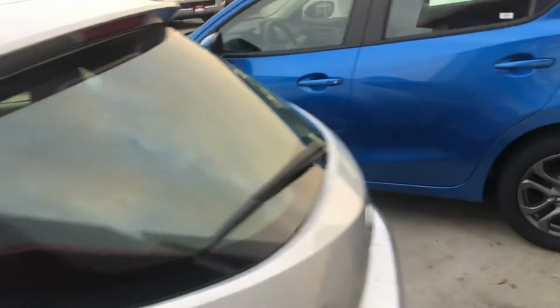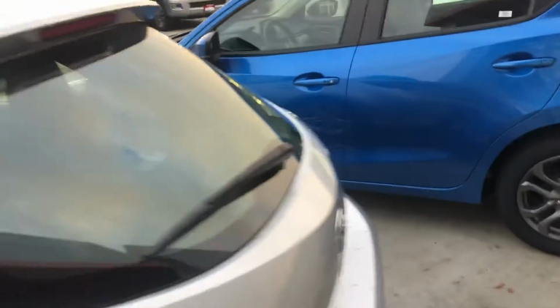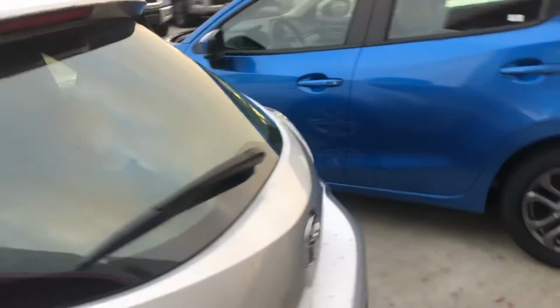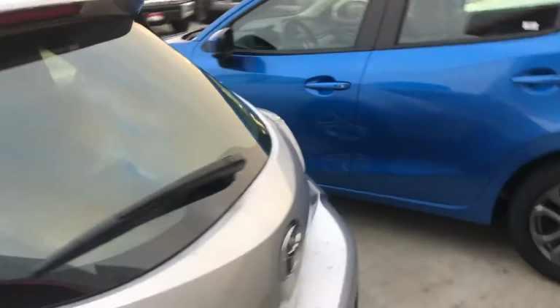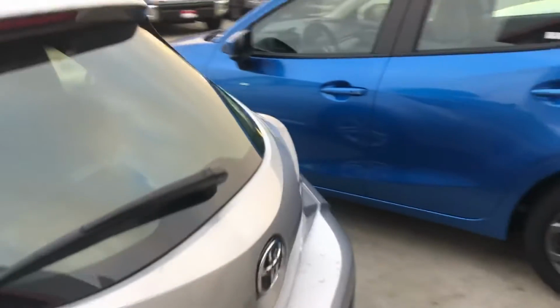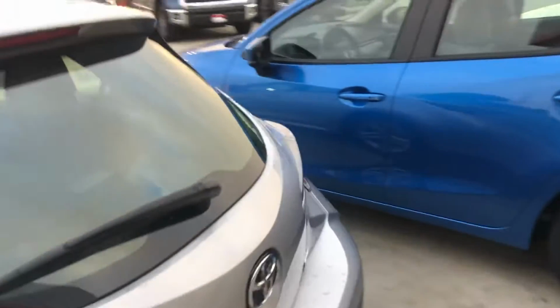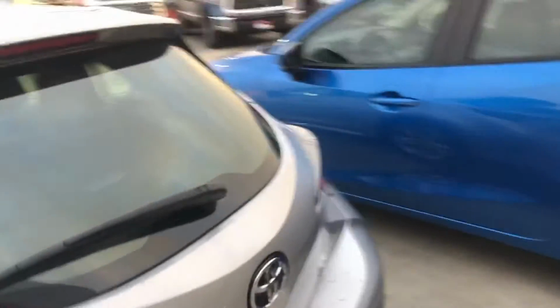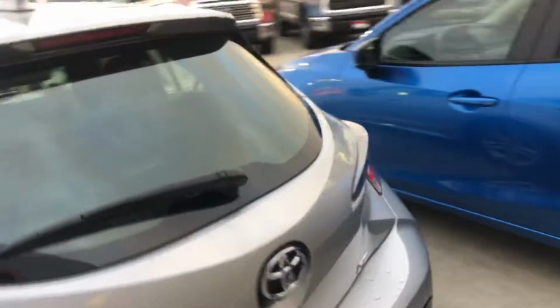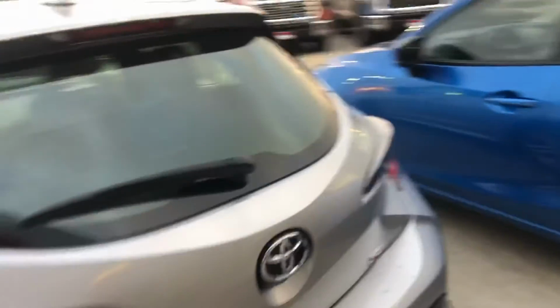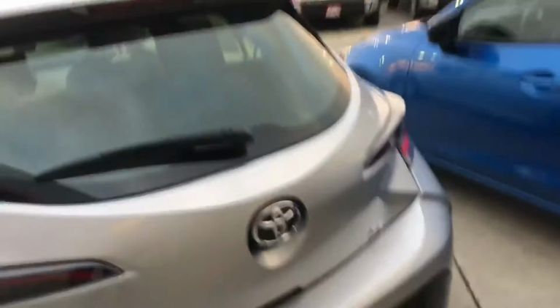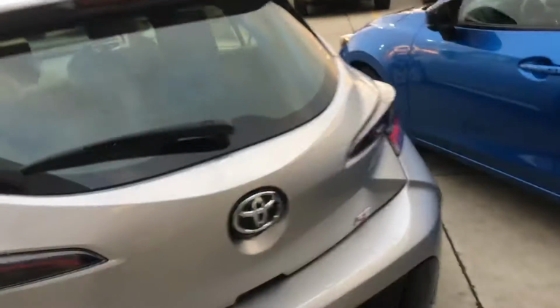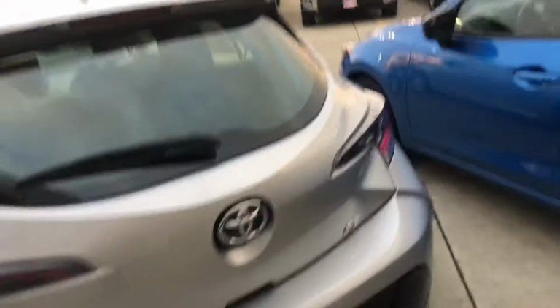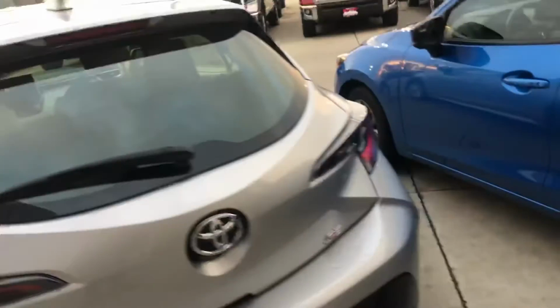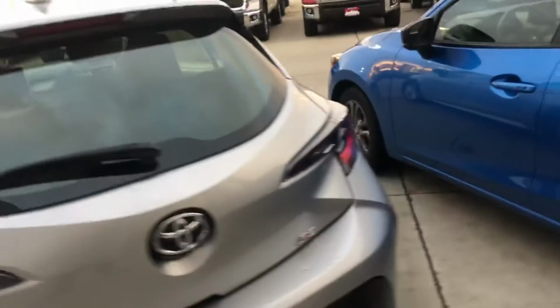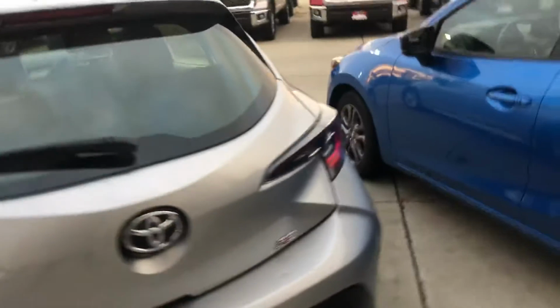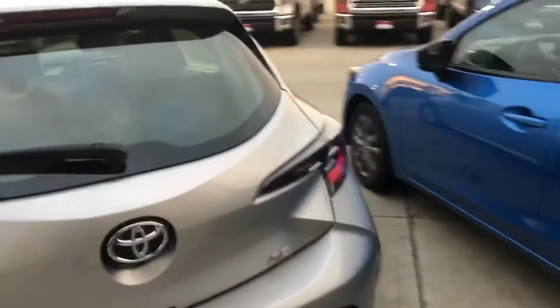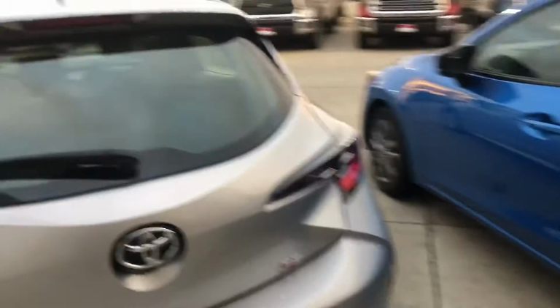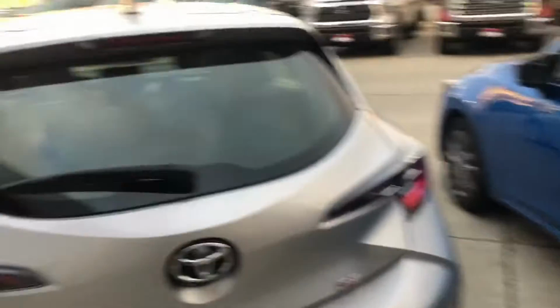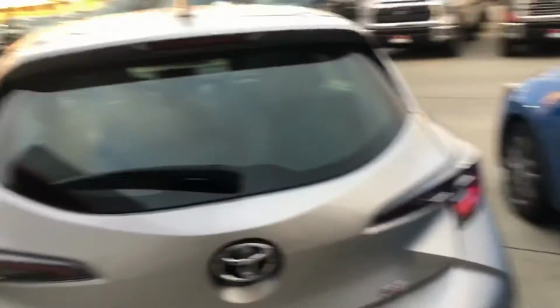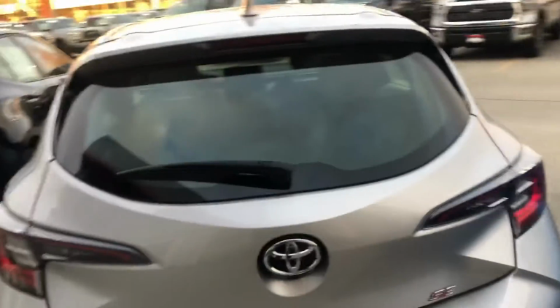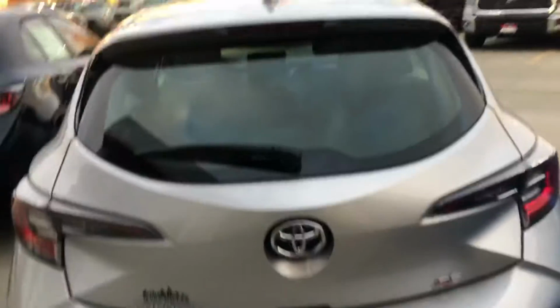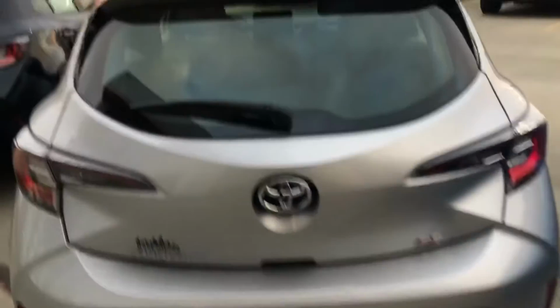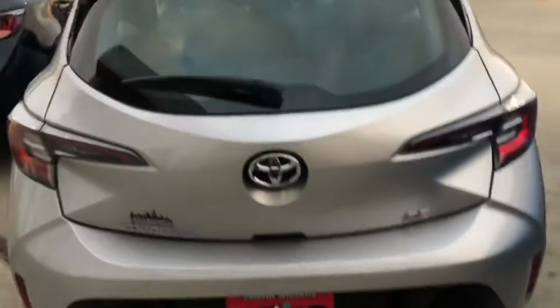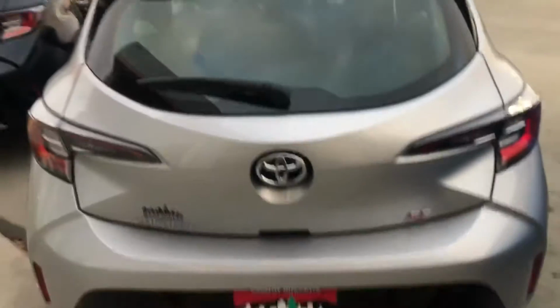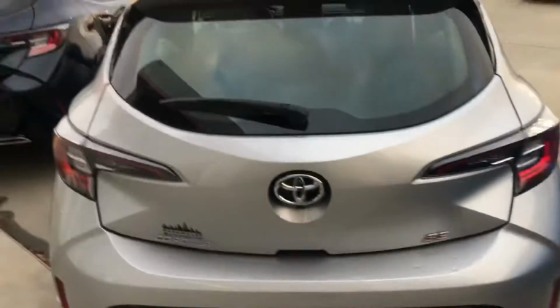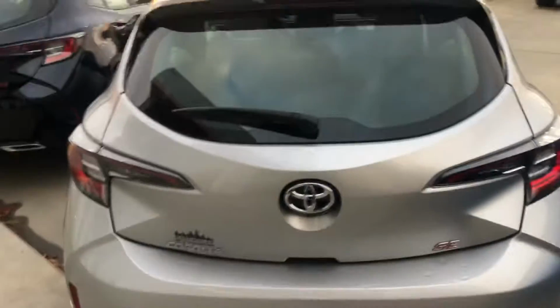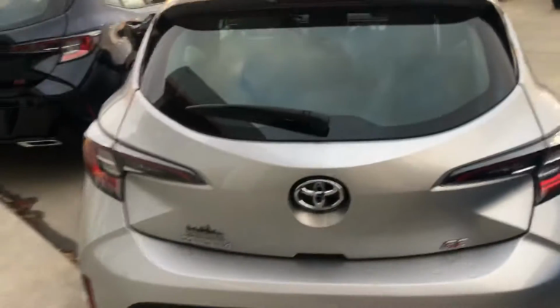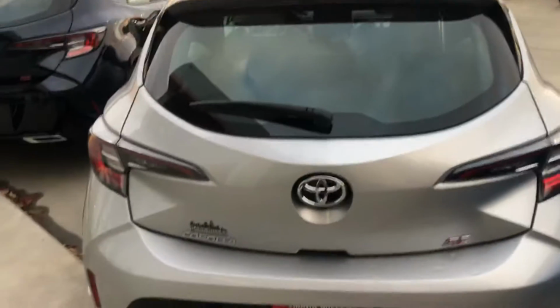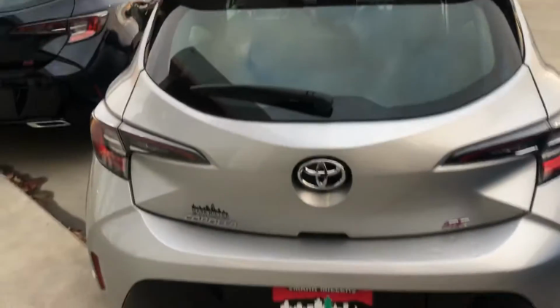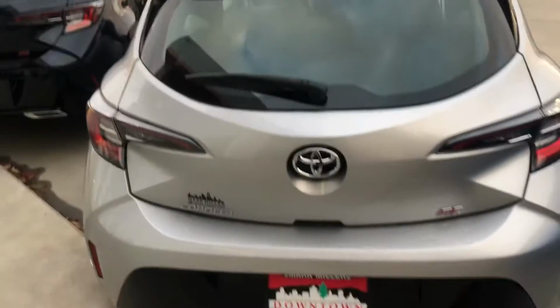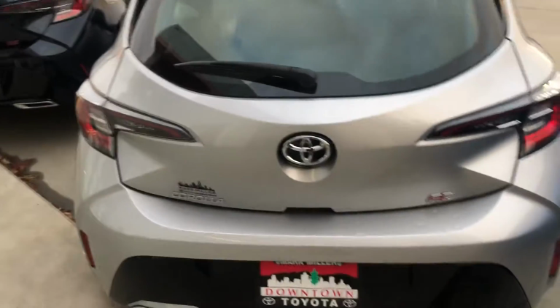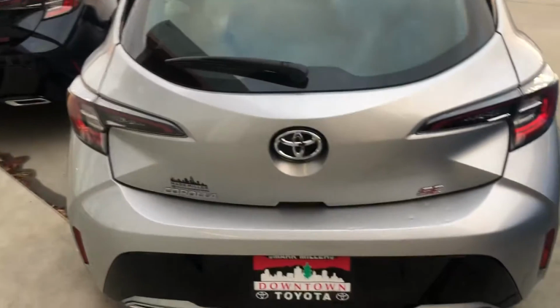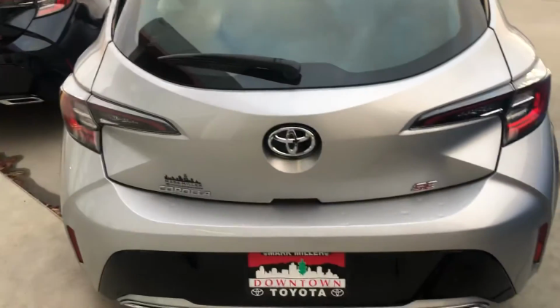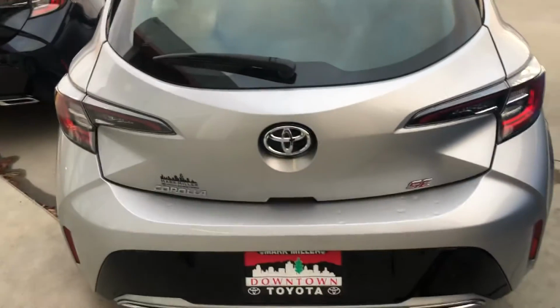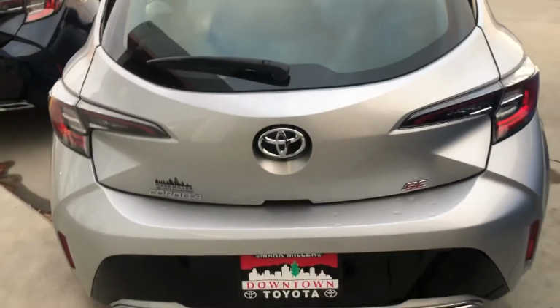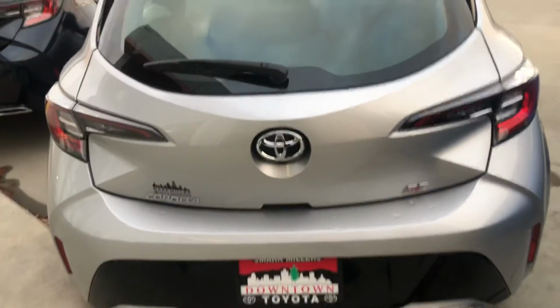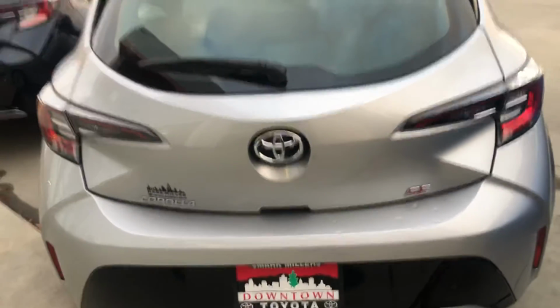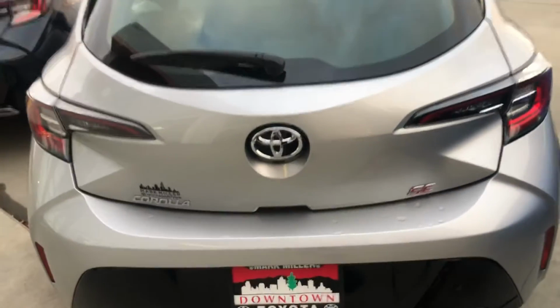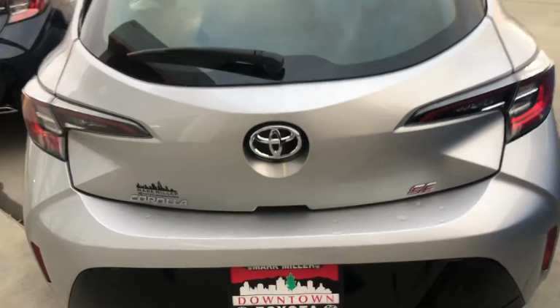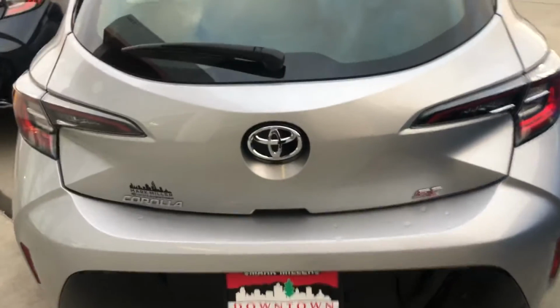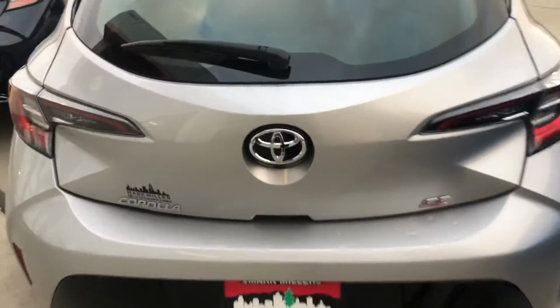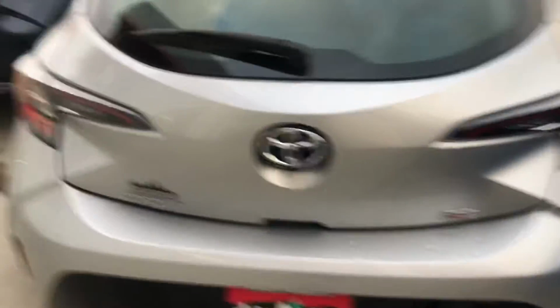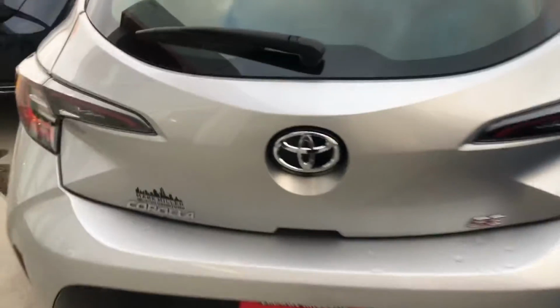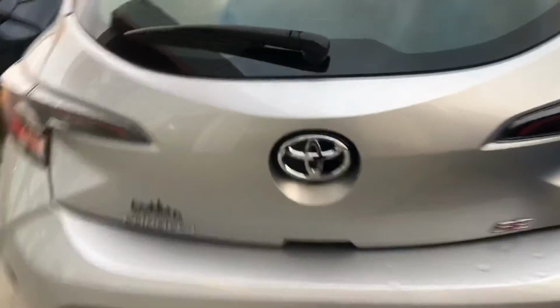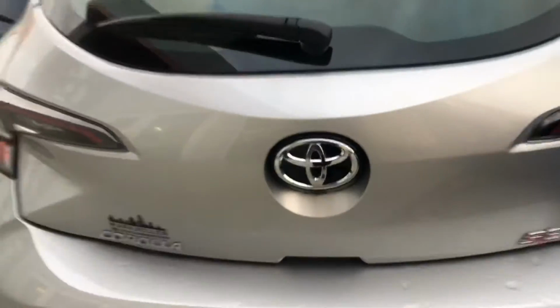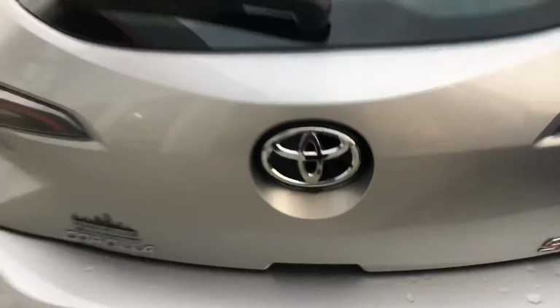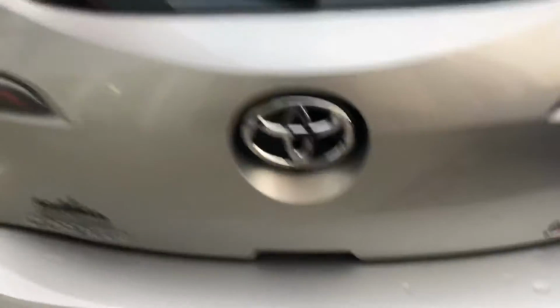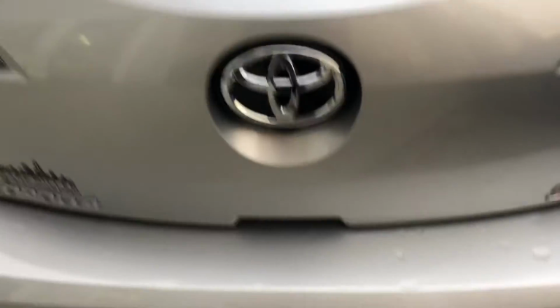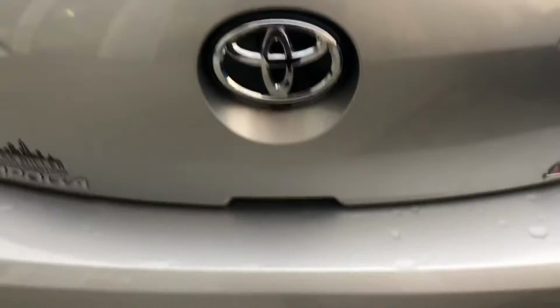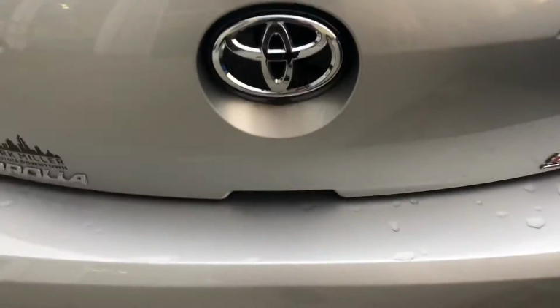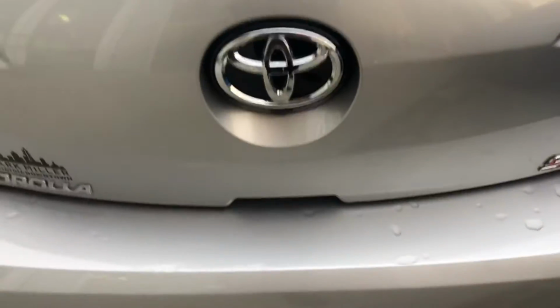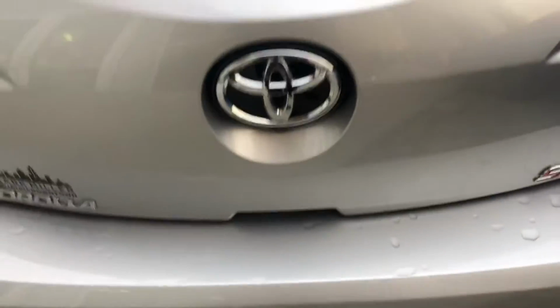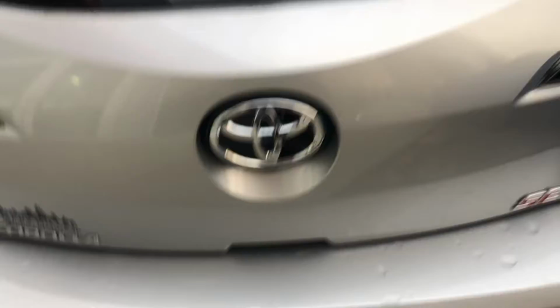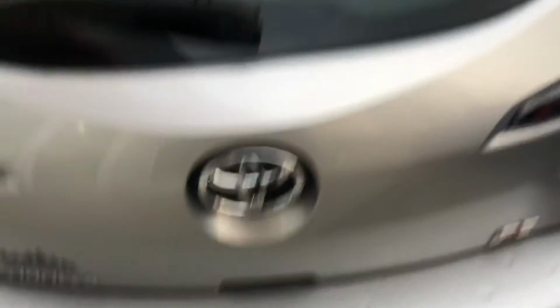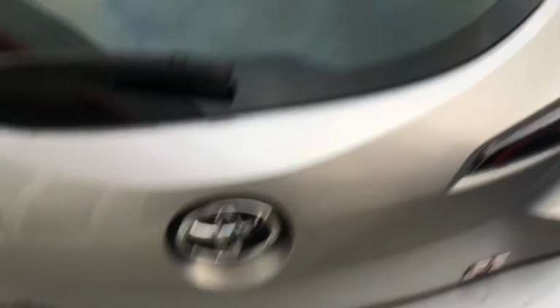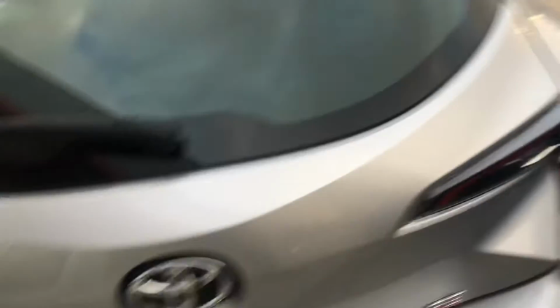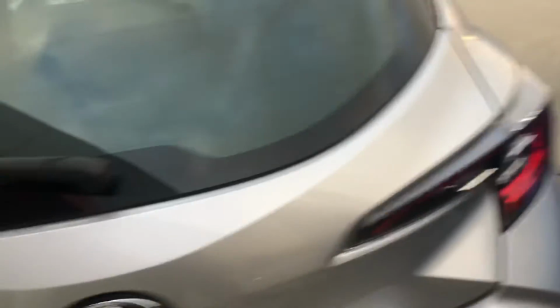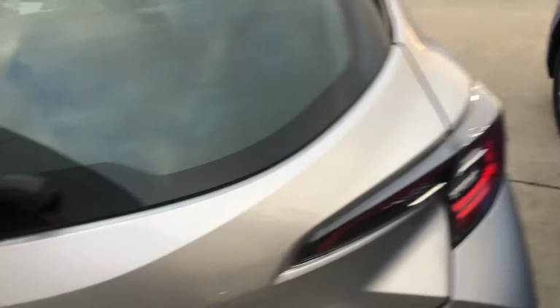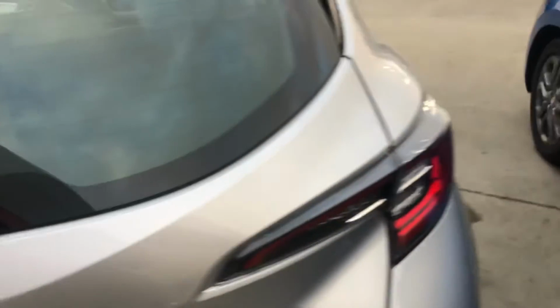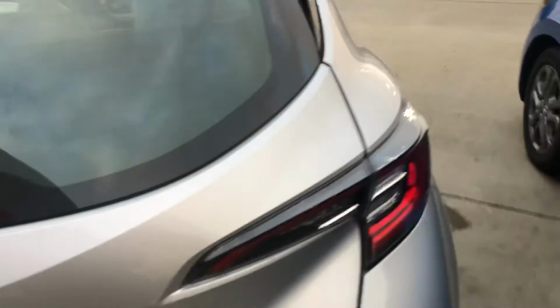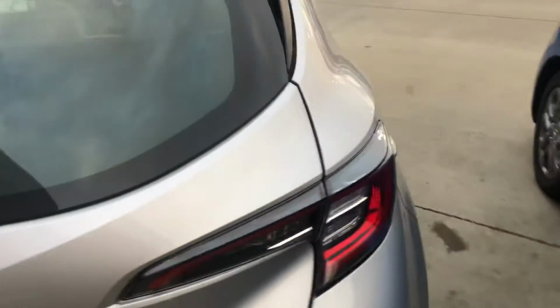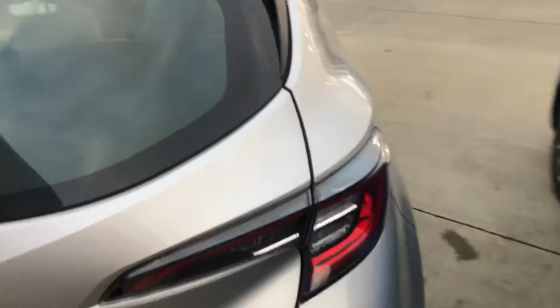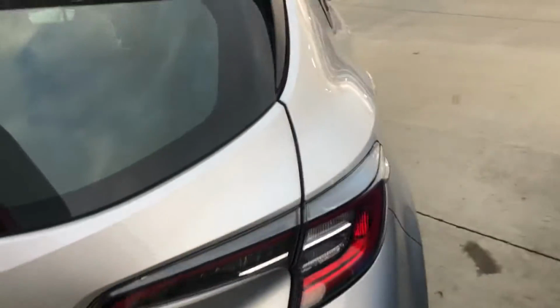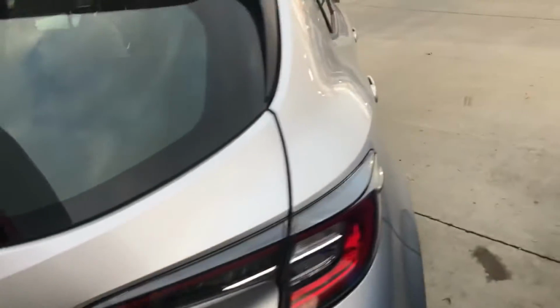Onto the very back, you do have a backup camera and it is a manual liftgate — you just press right below the Toyota symbol and lift up.